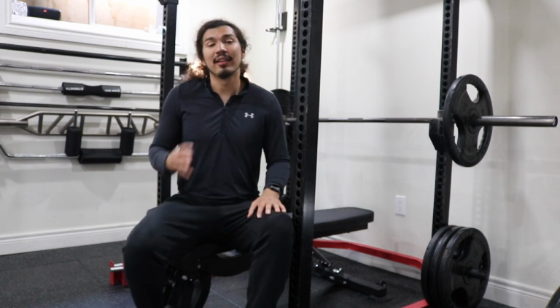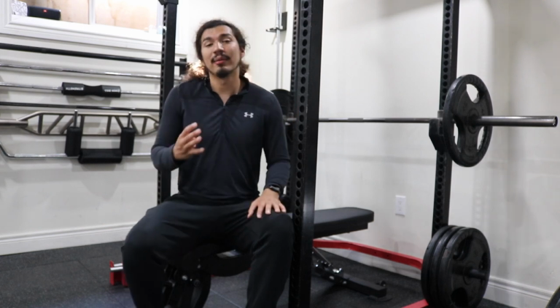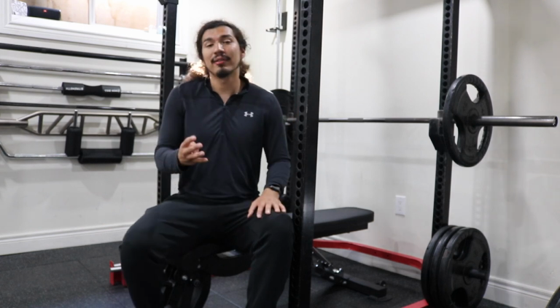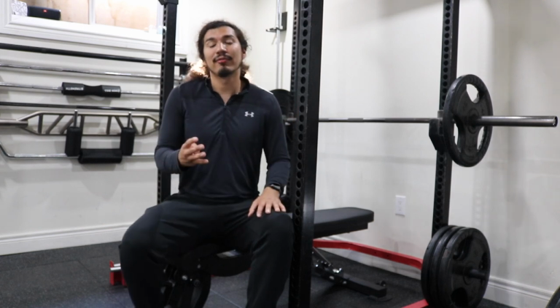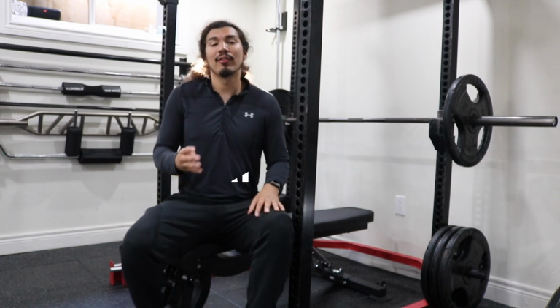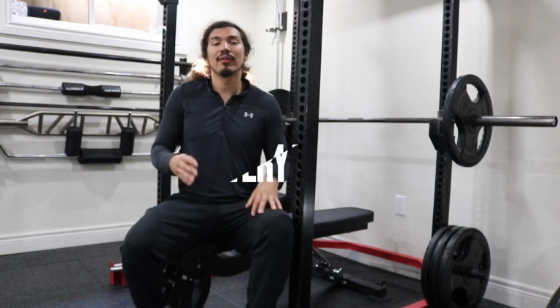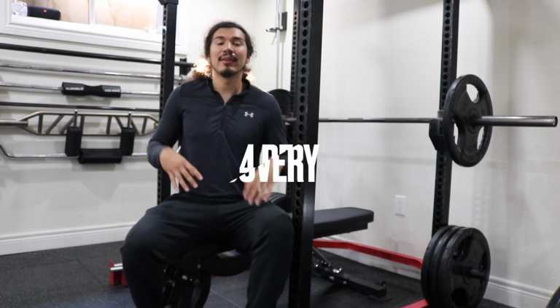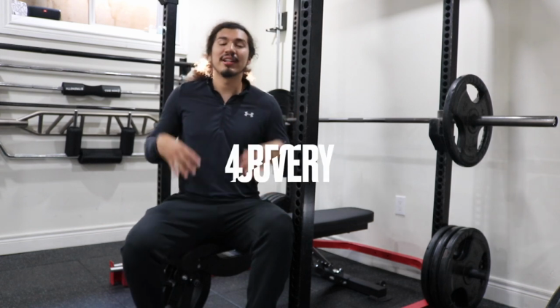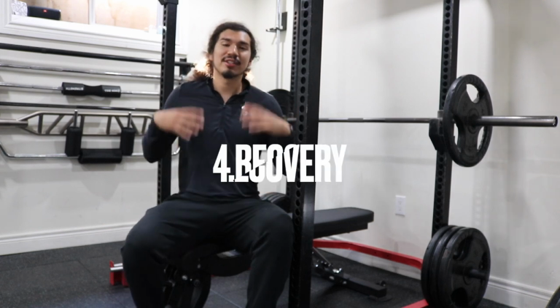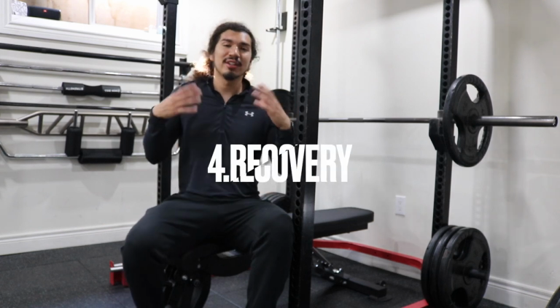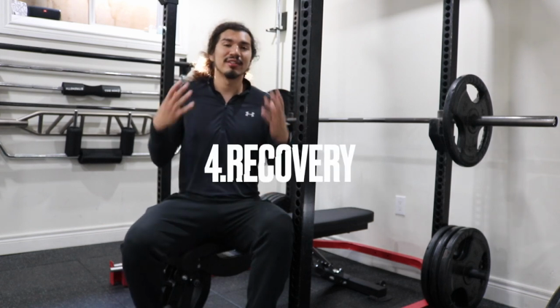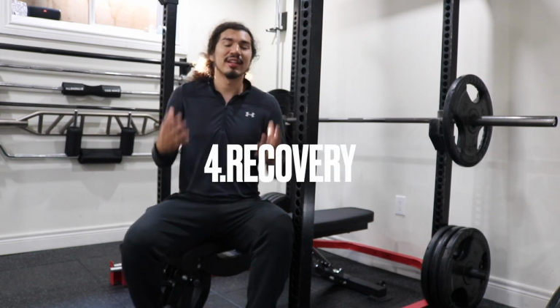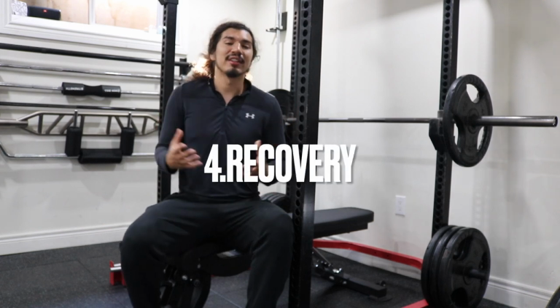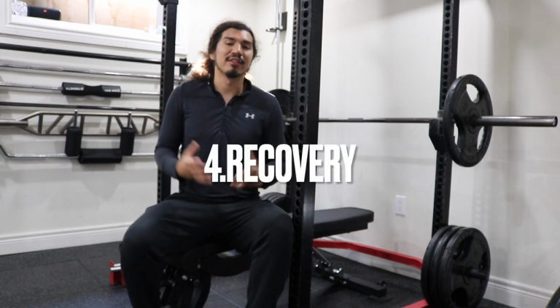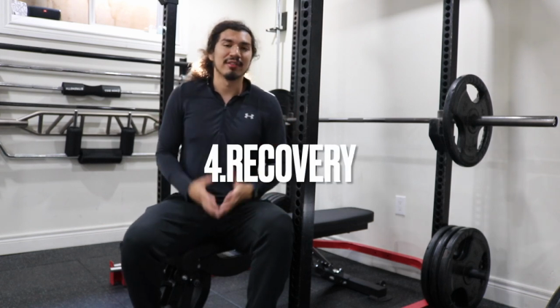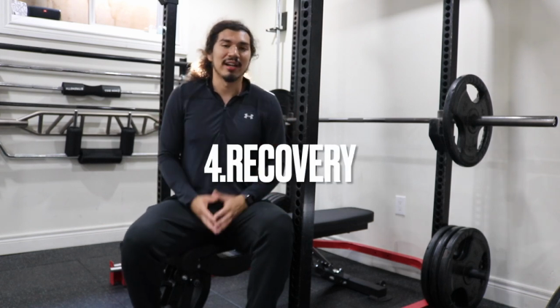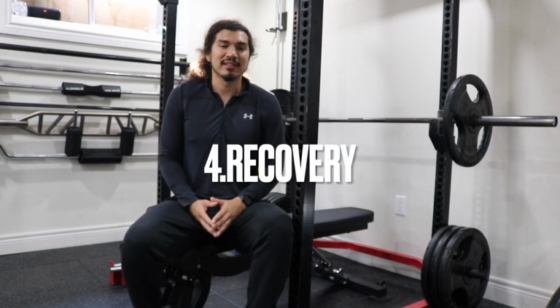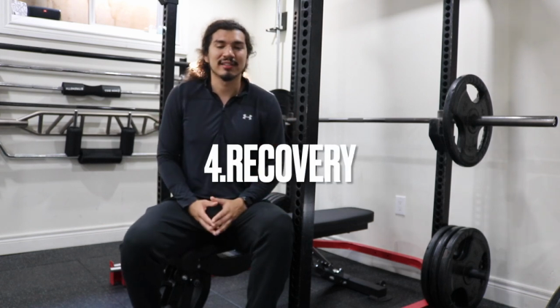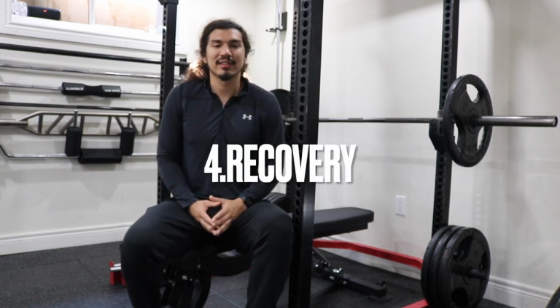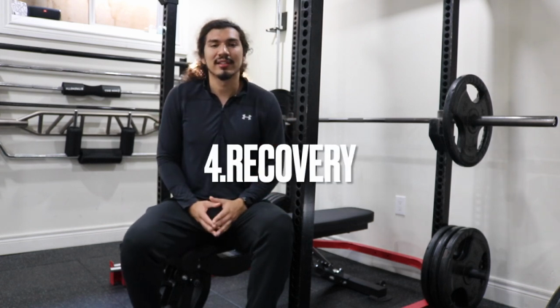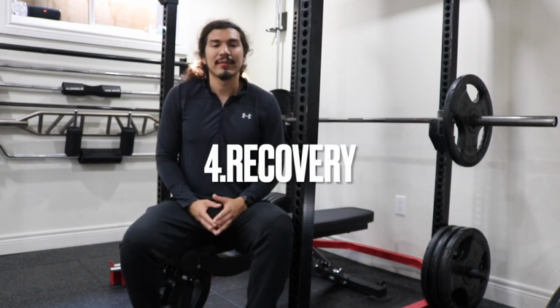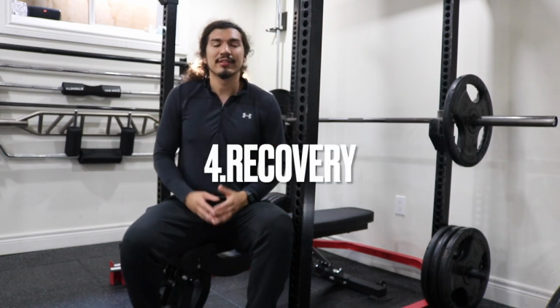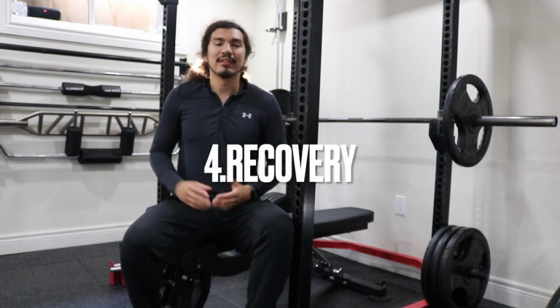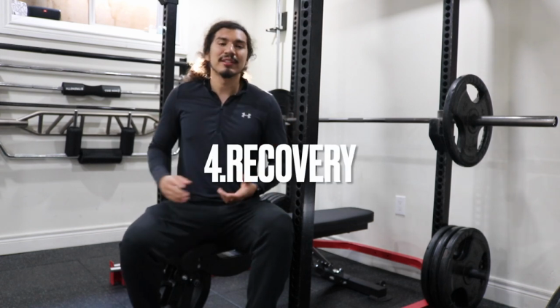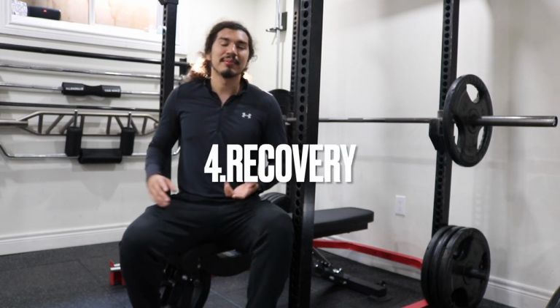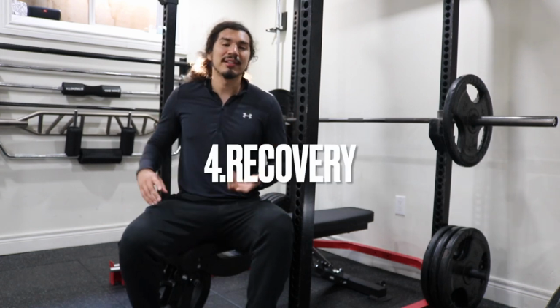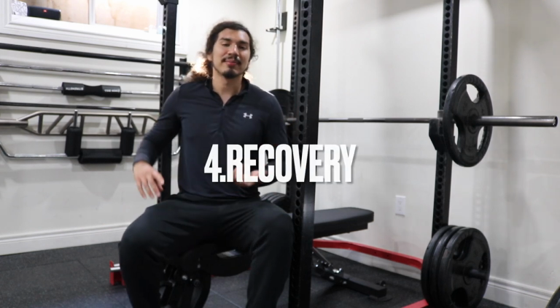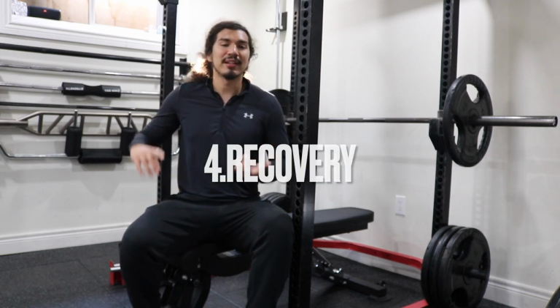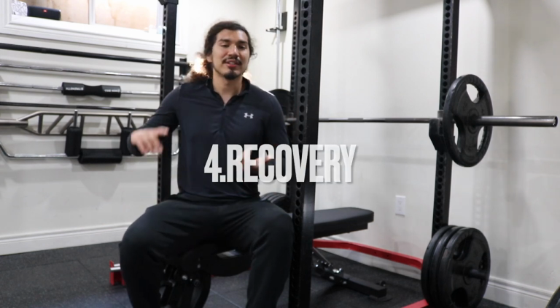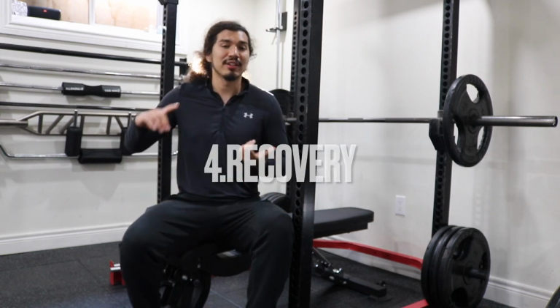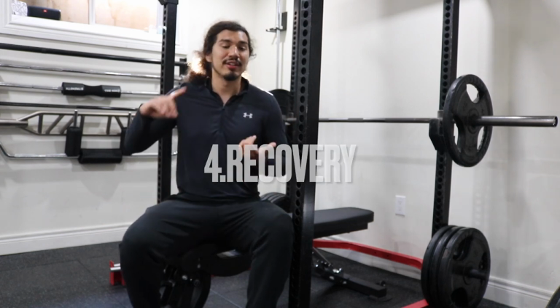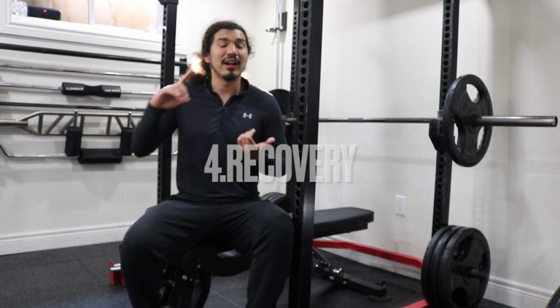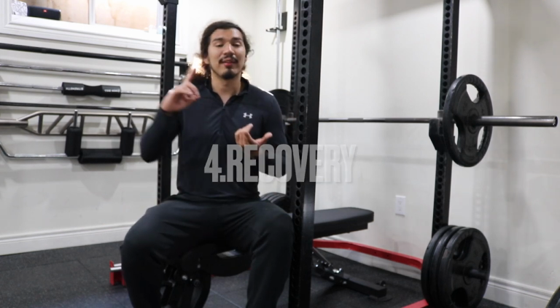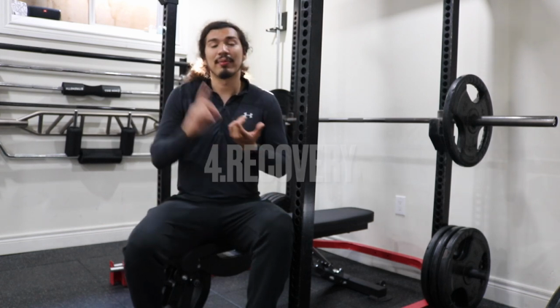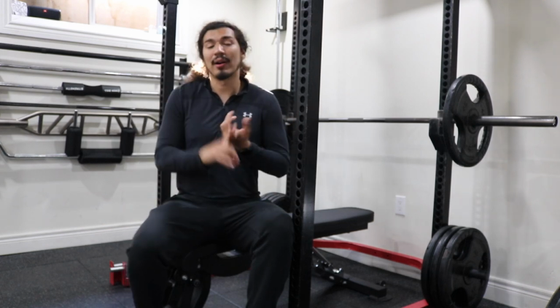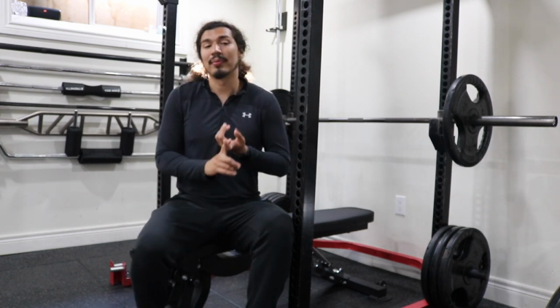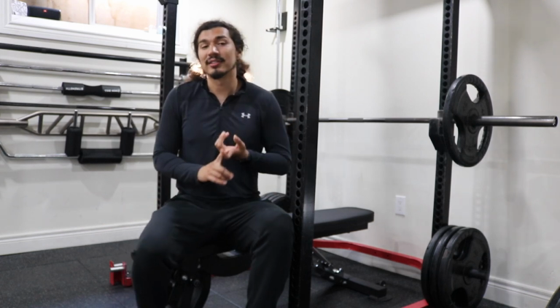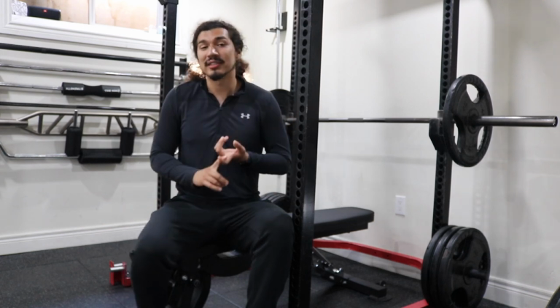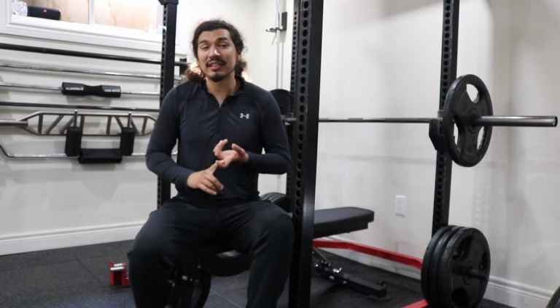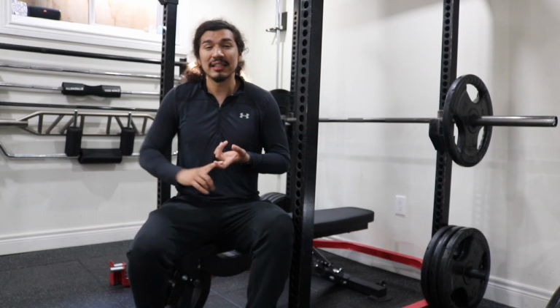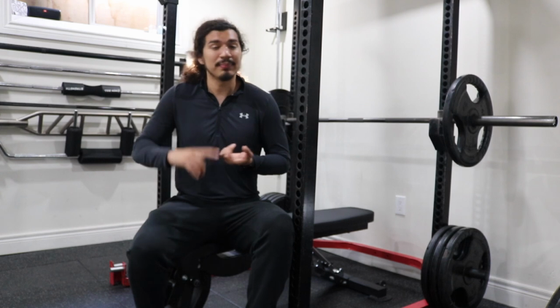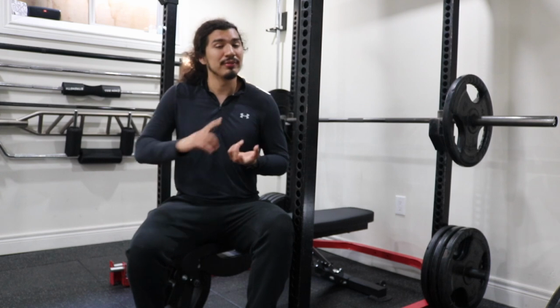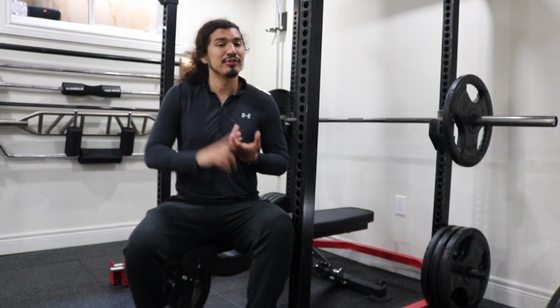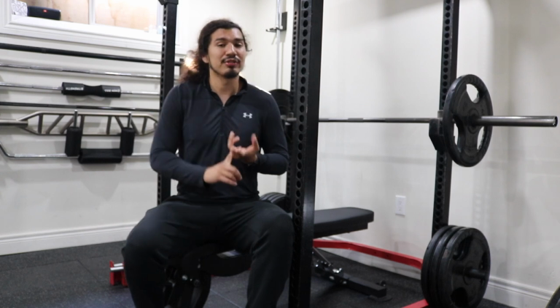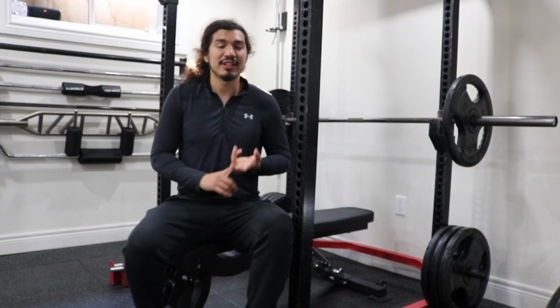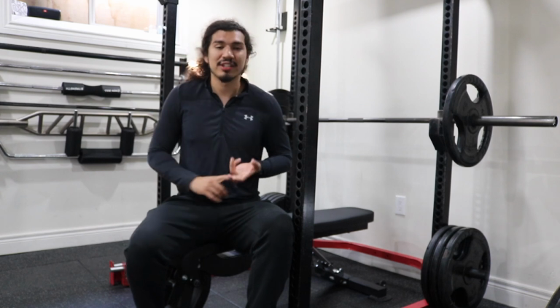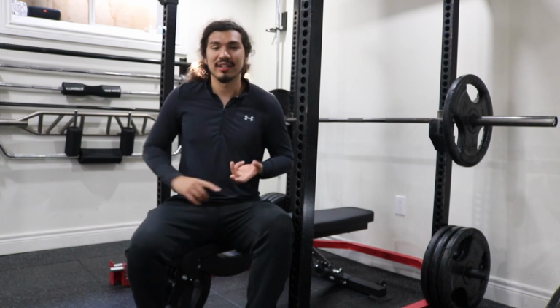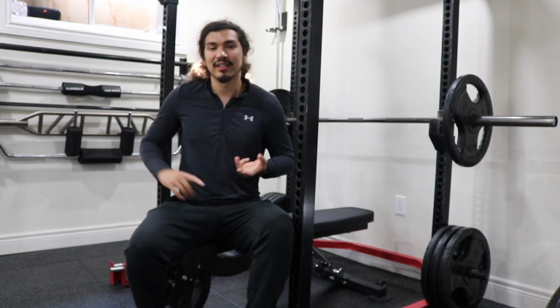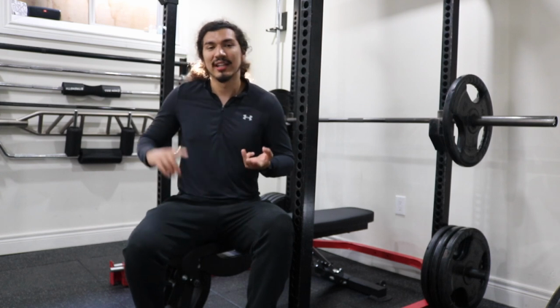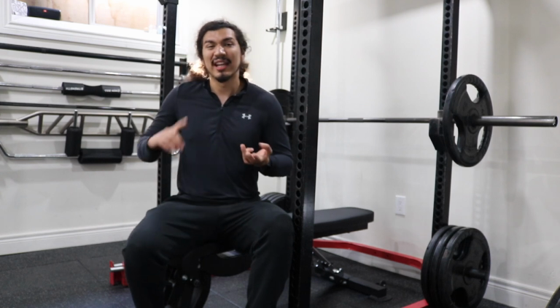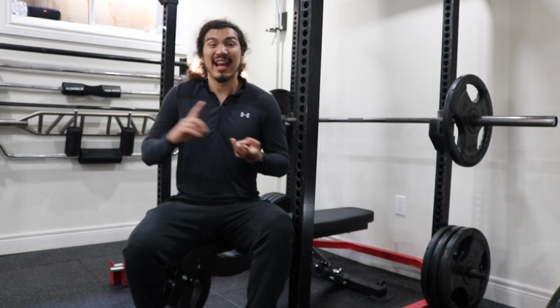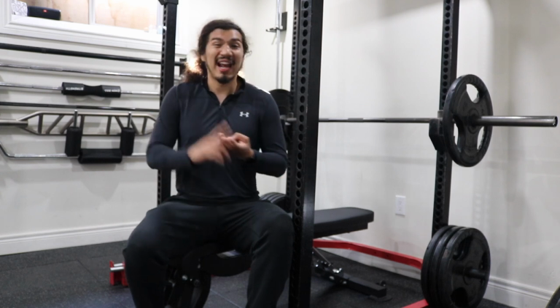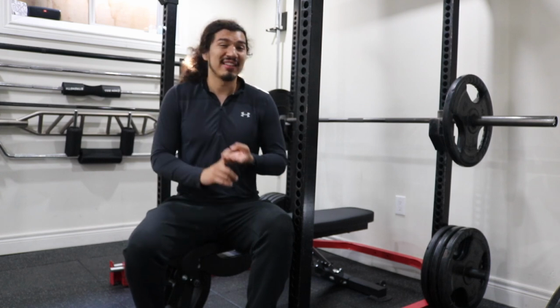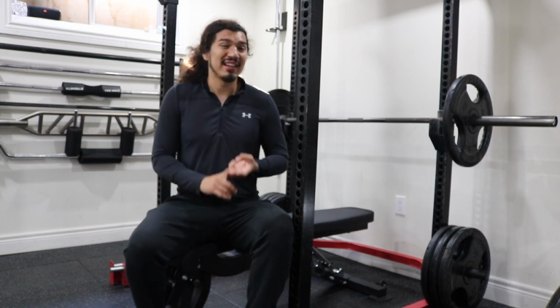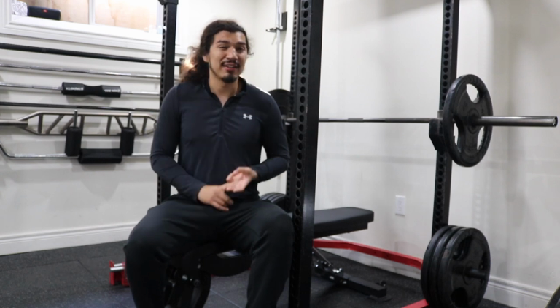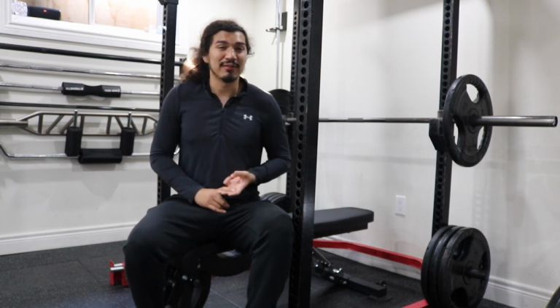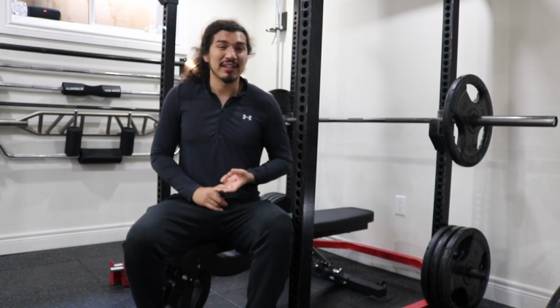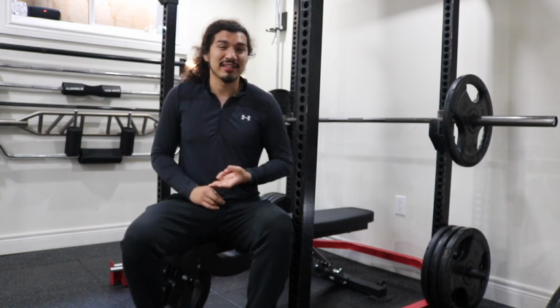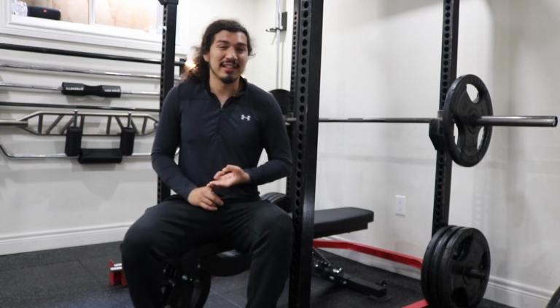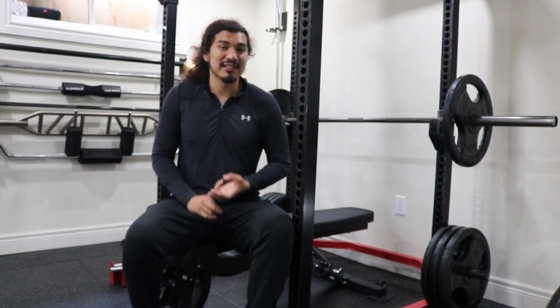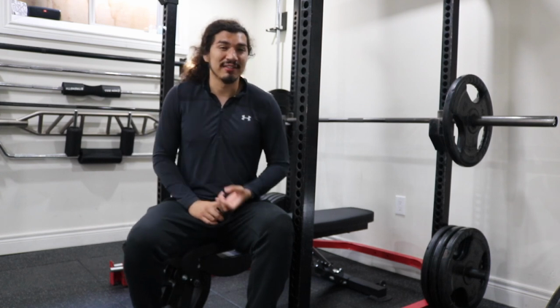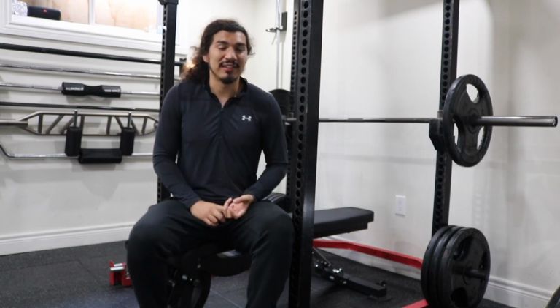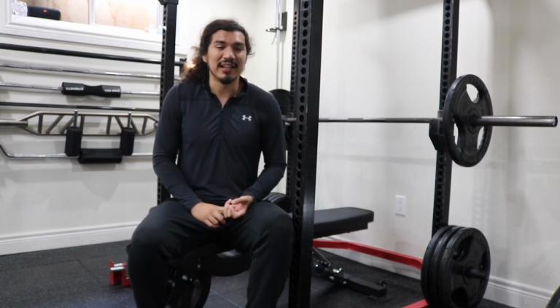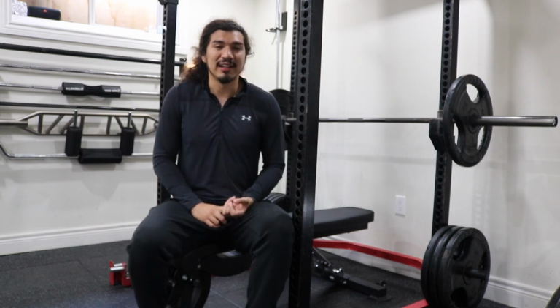Number four: make sure you take your rest. This means making sure you have proper sleep, nutrition, and taking rest days if needed.